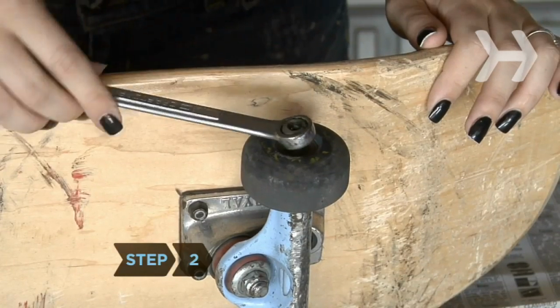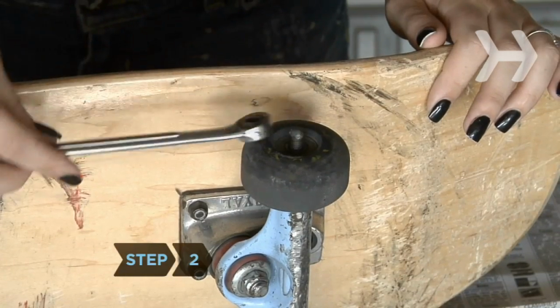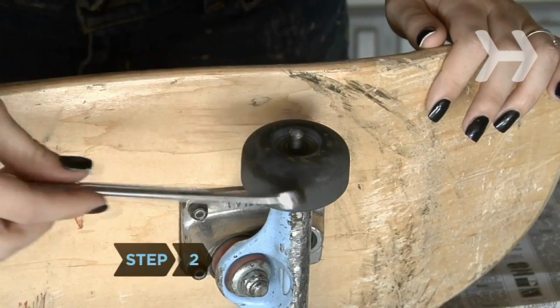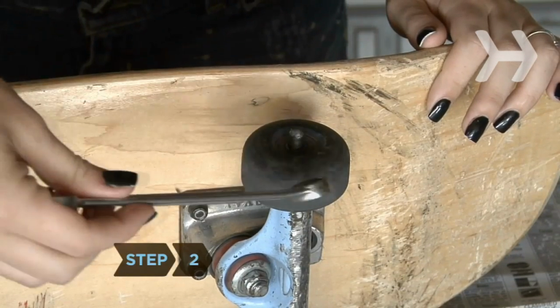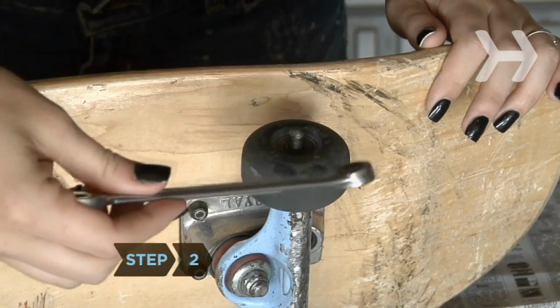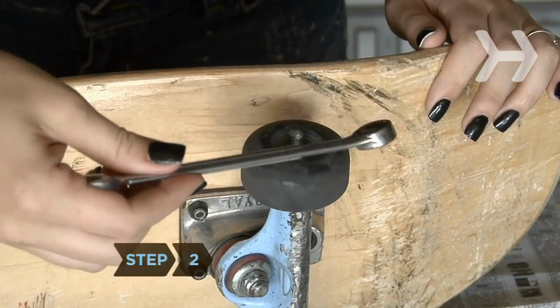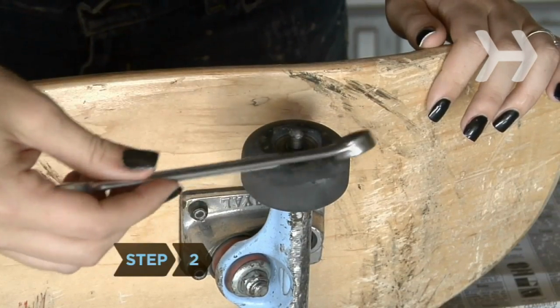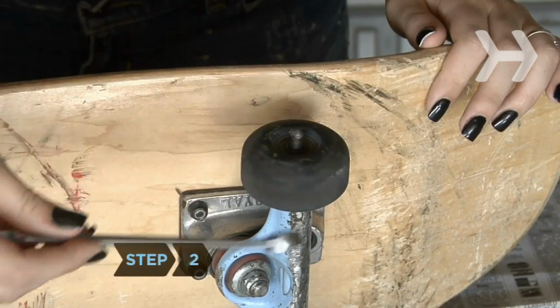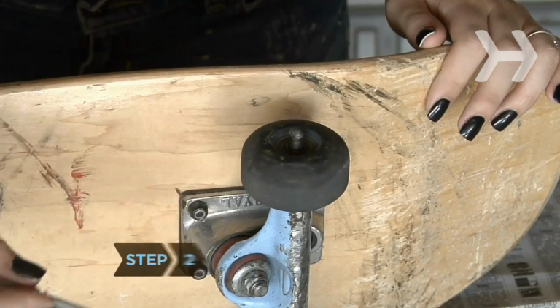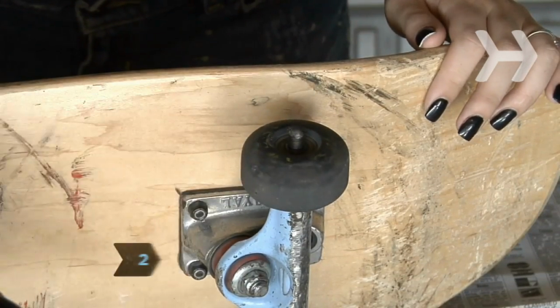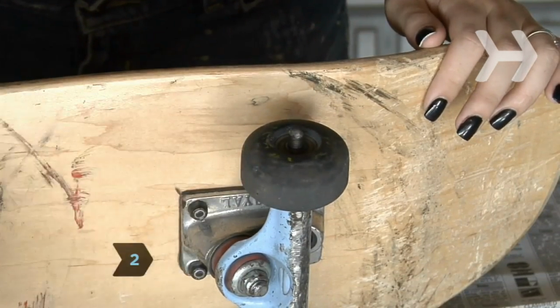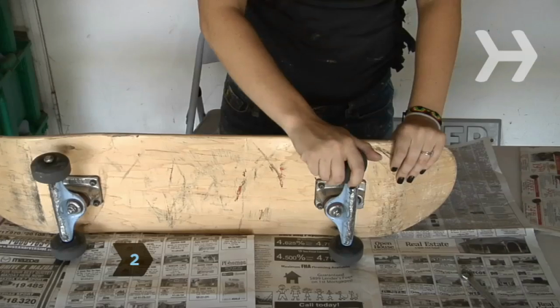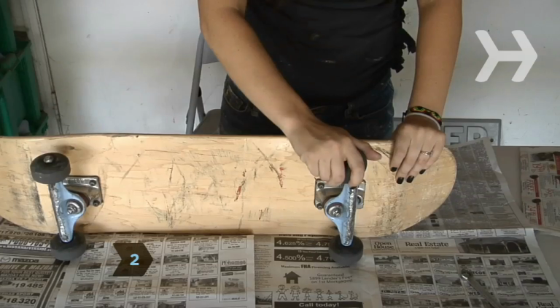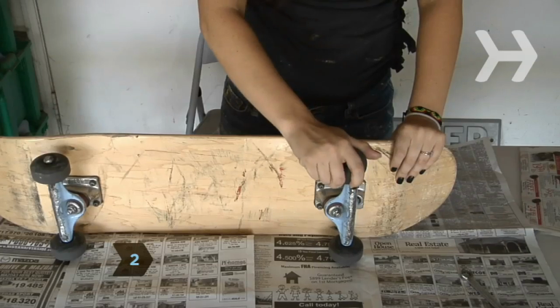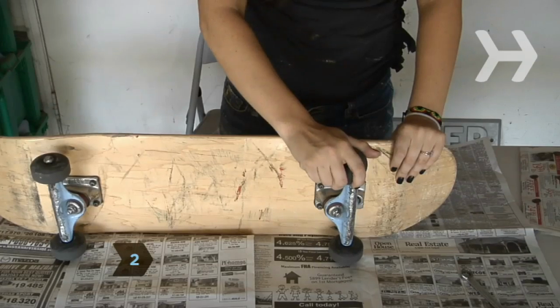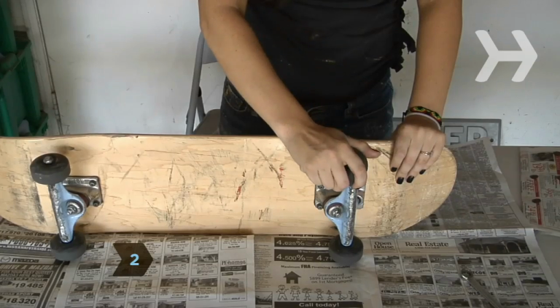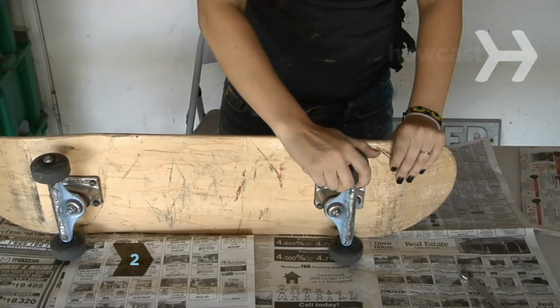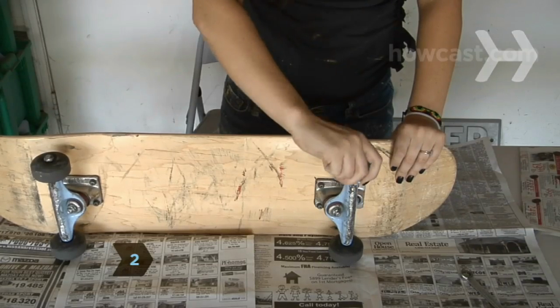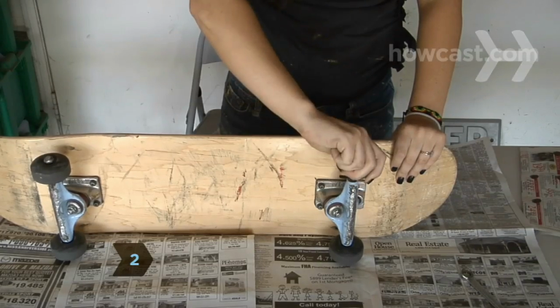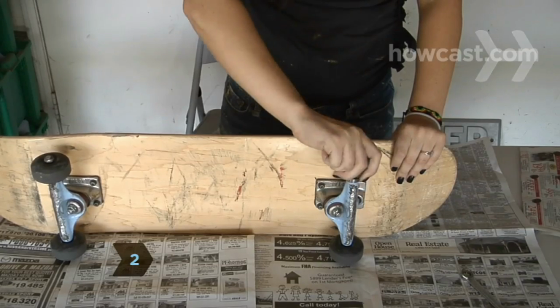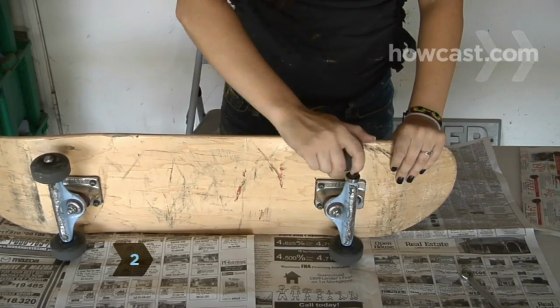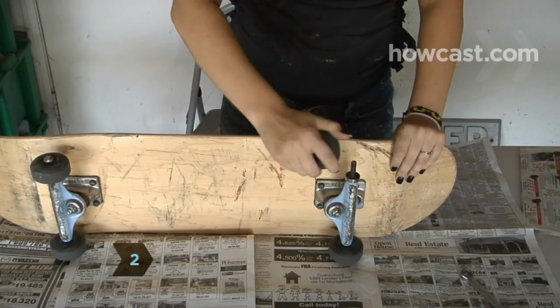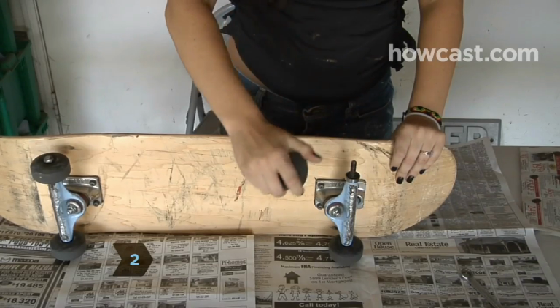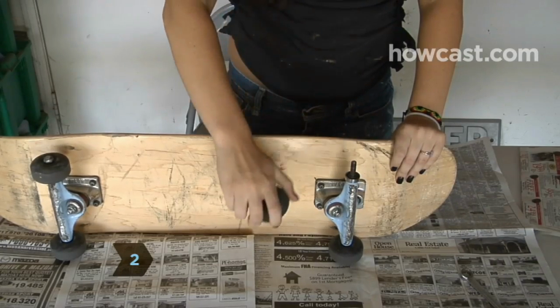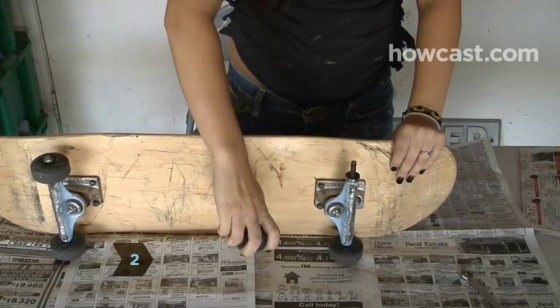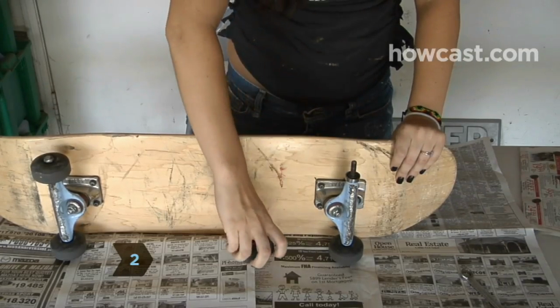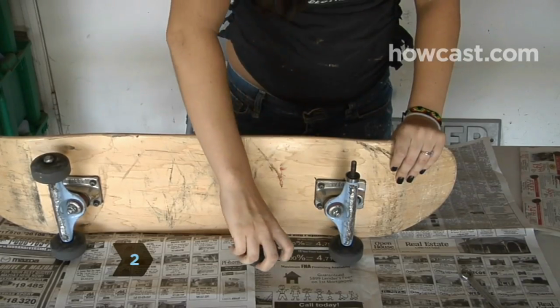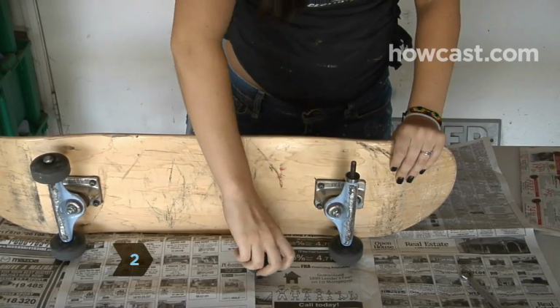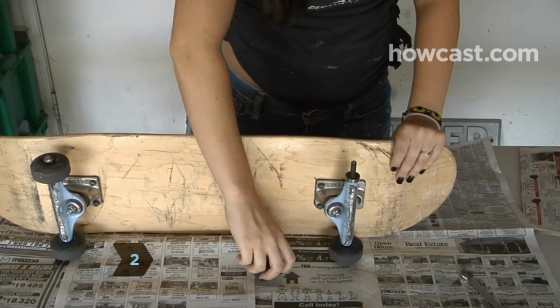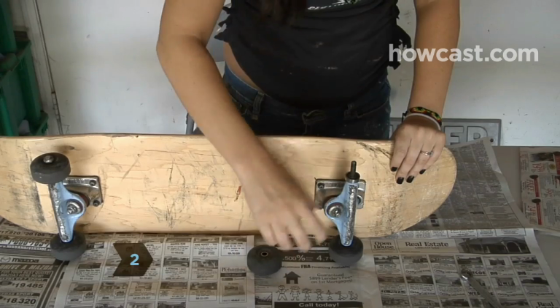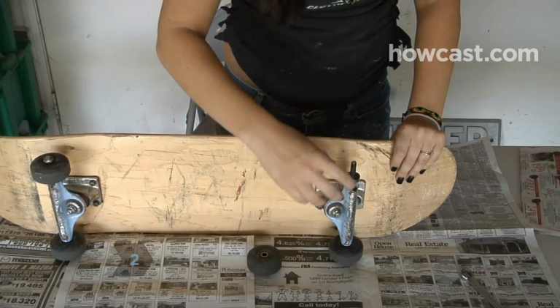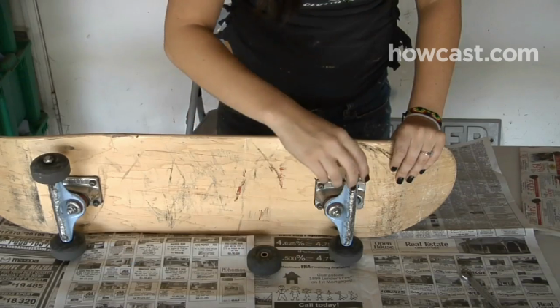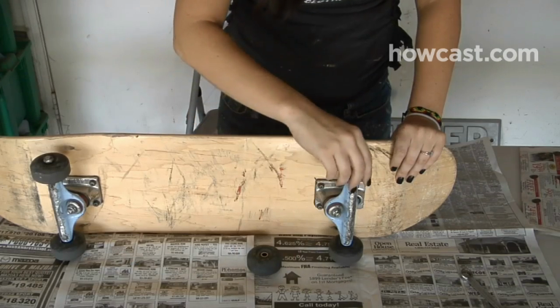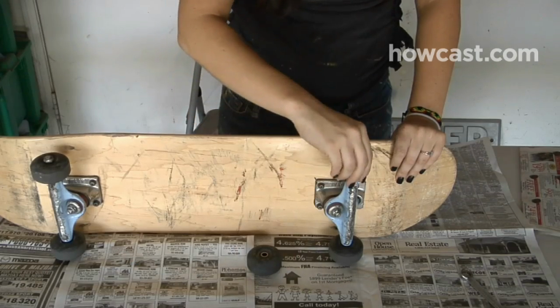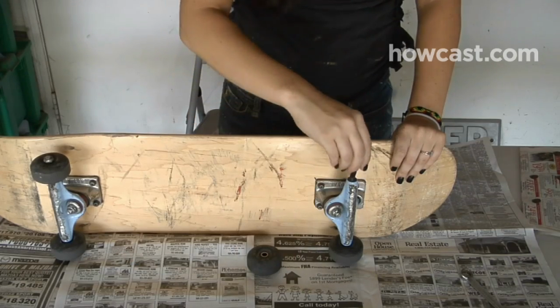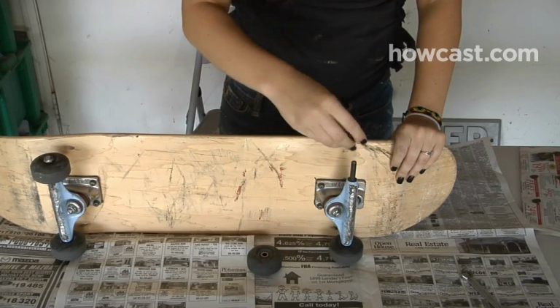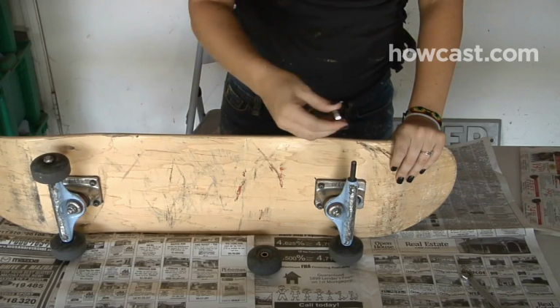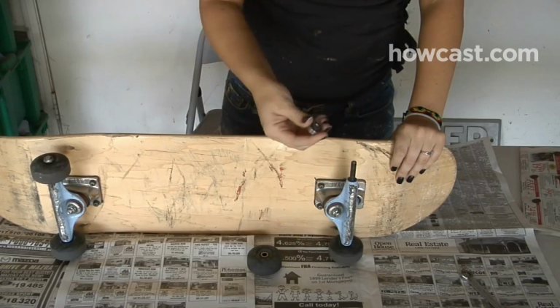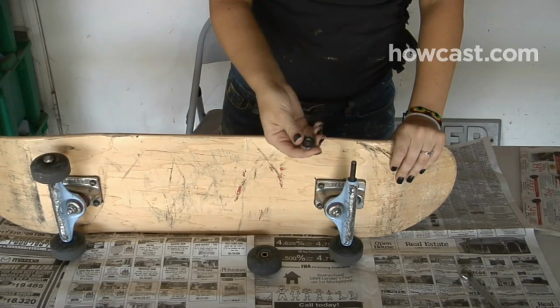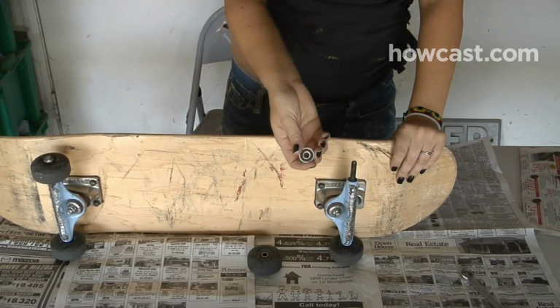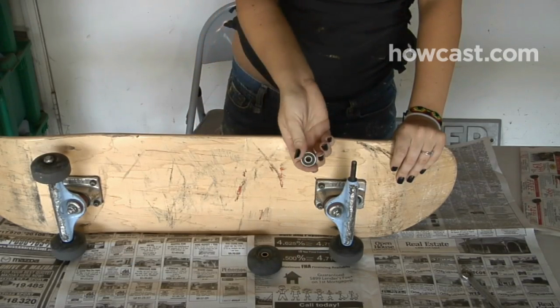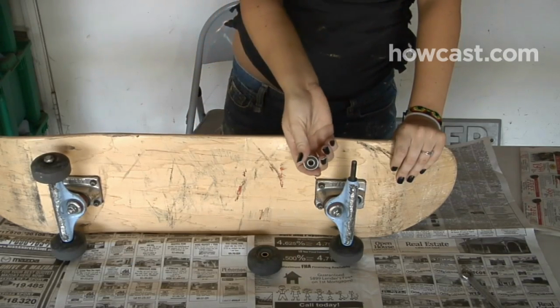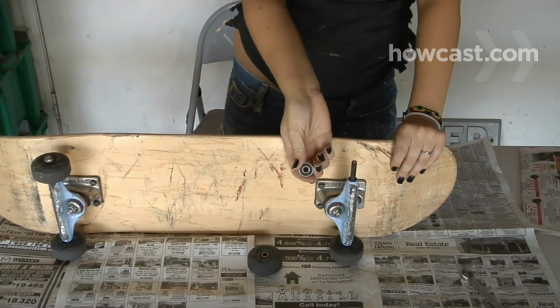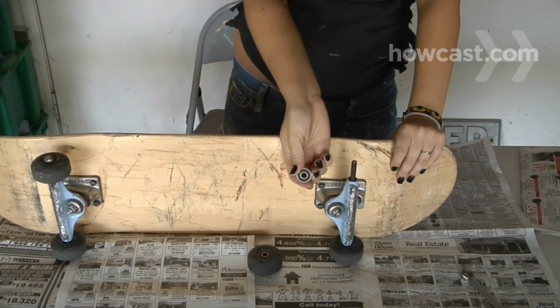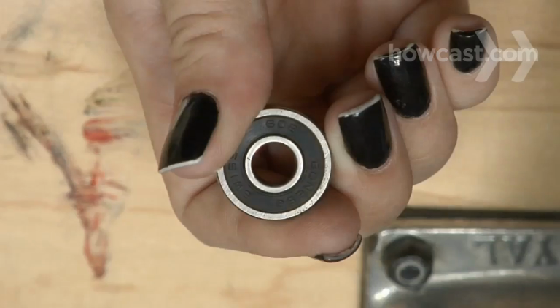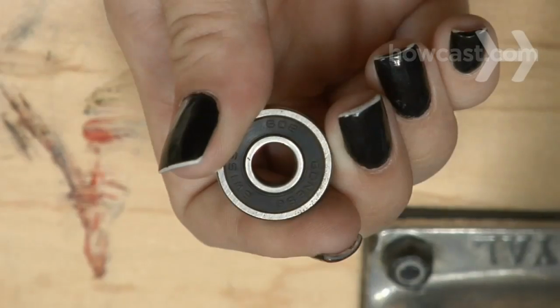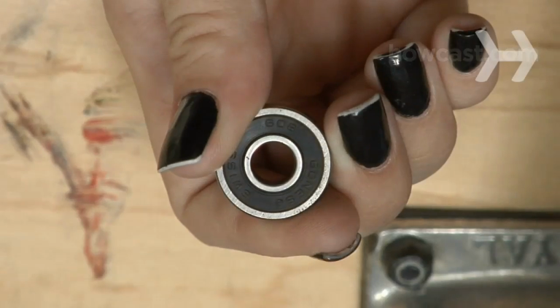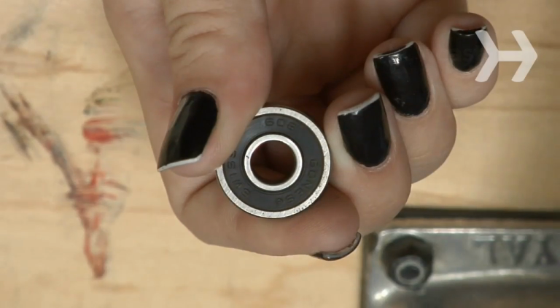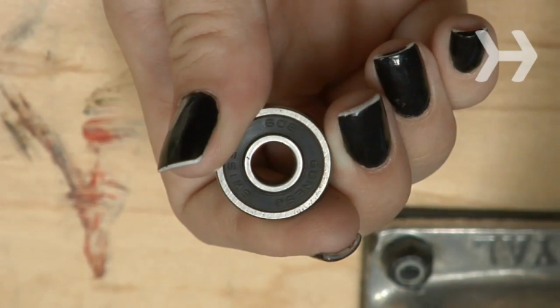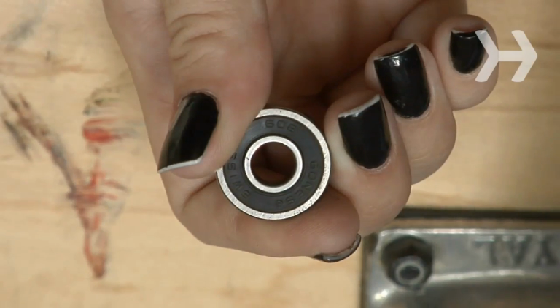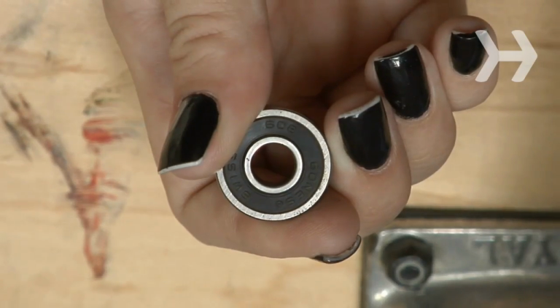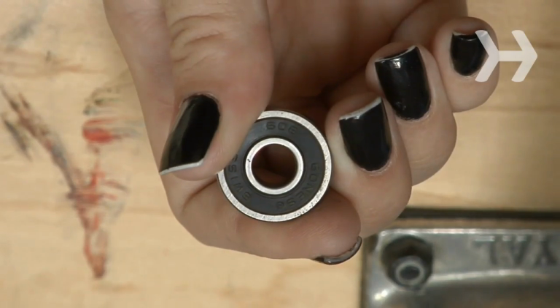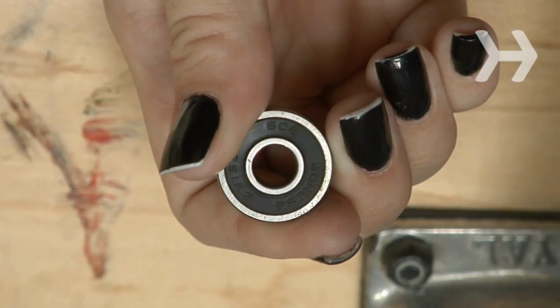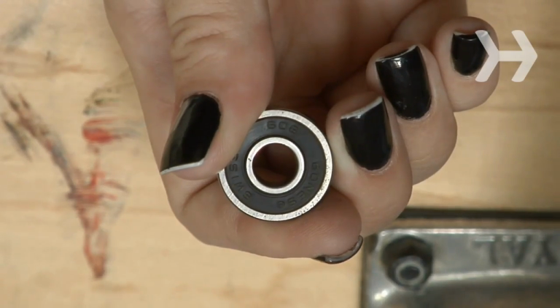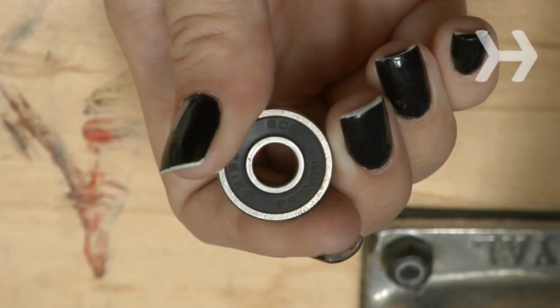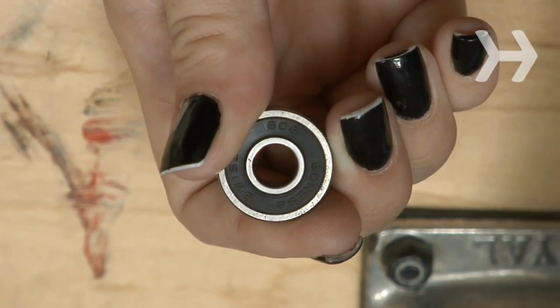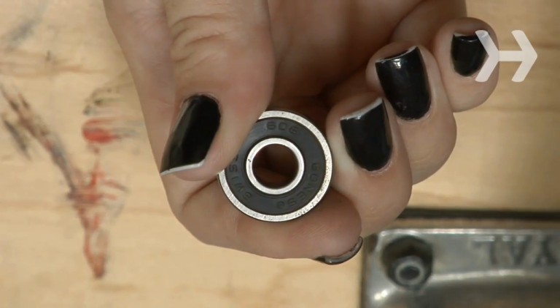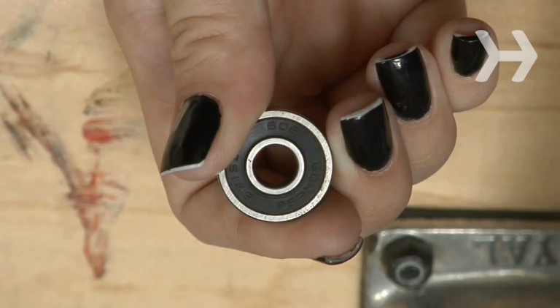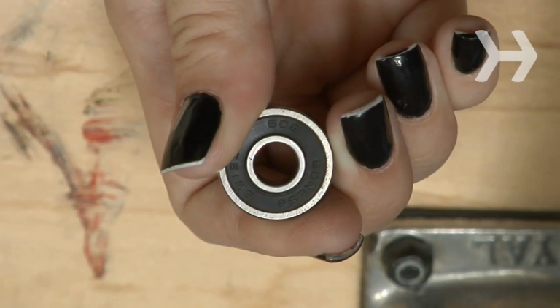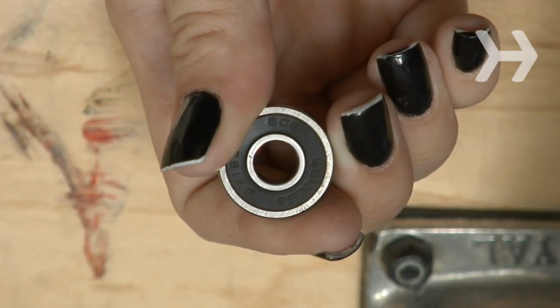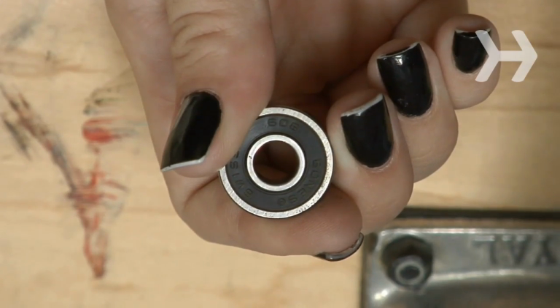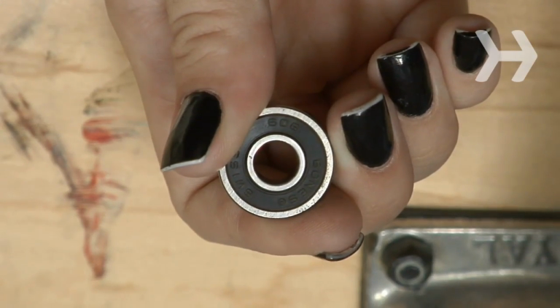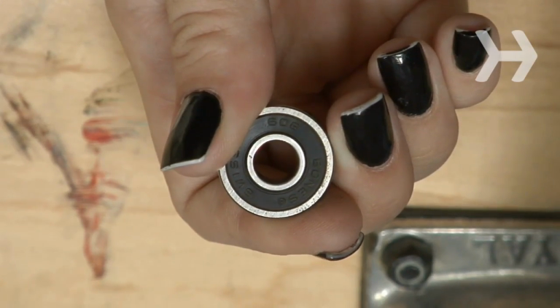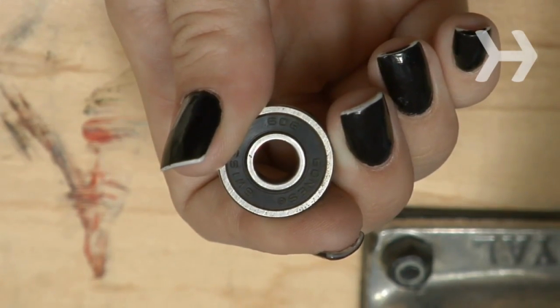Step 2. Using the skate tool, remove the skateboard's wheels and then the bearings, which are circular devices that connect the wheel to the axle, allowing the wheels to spin freely.